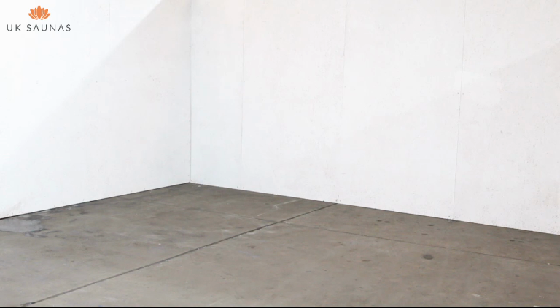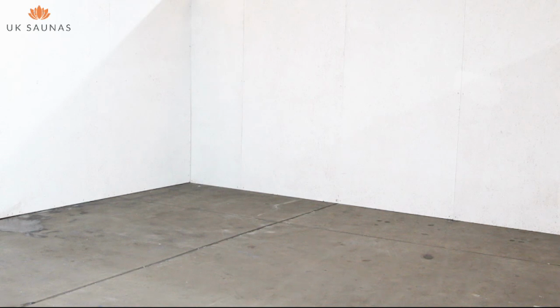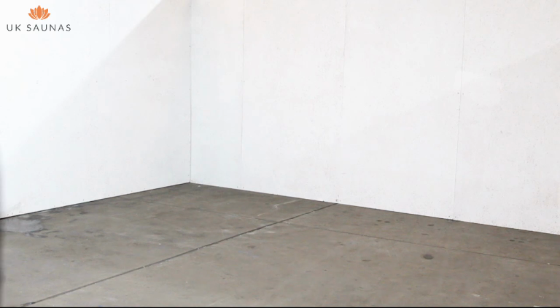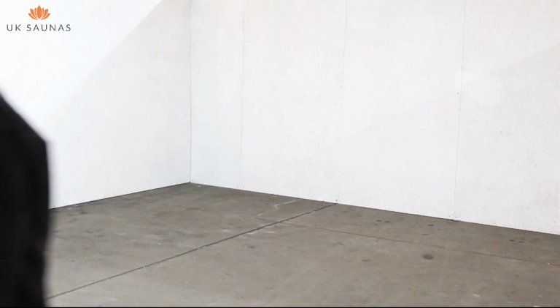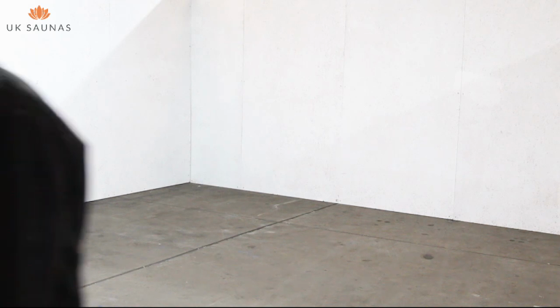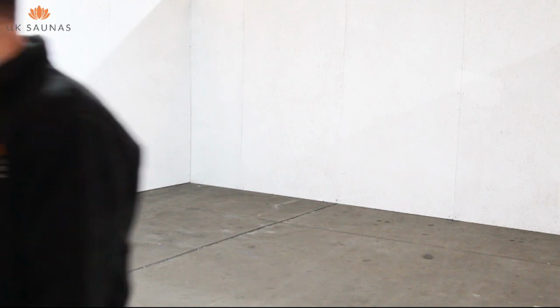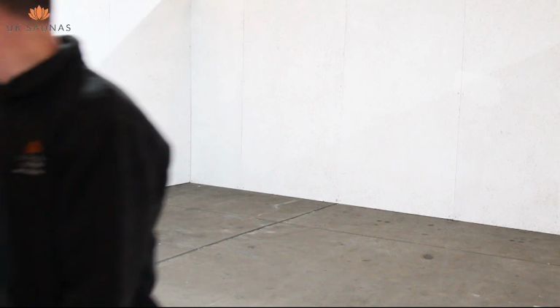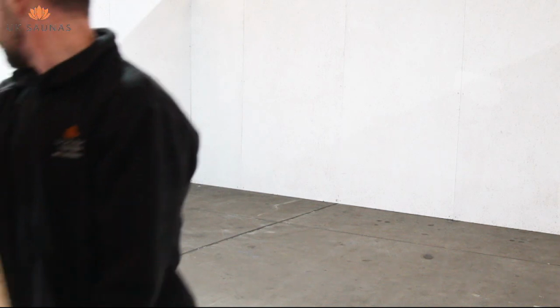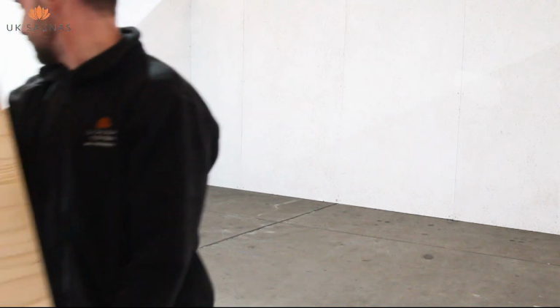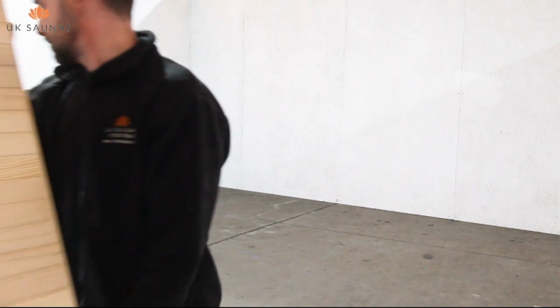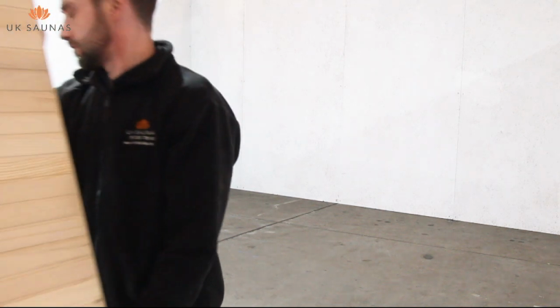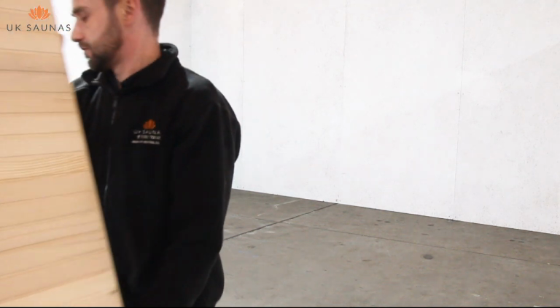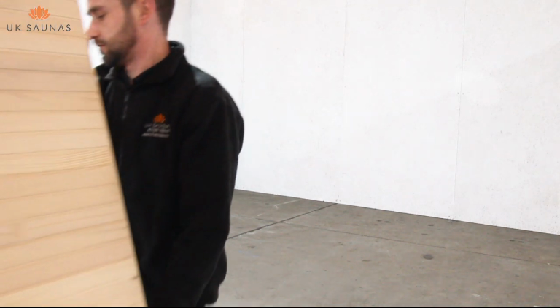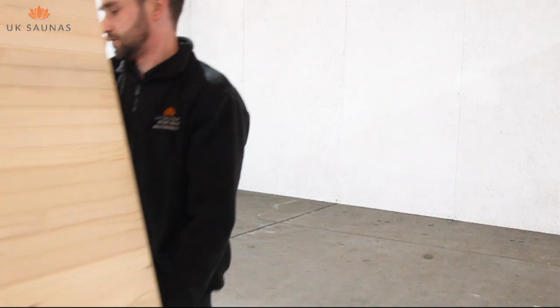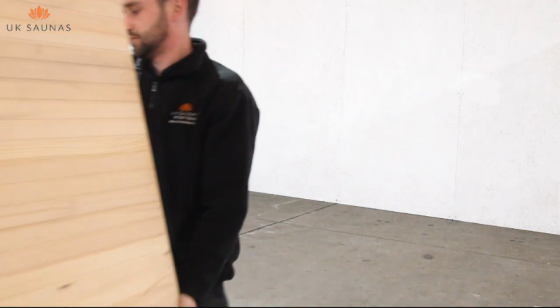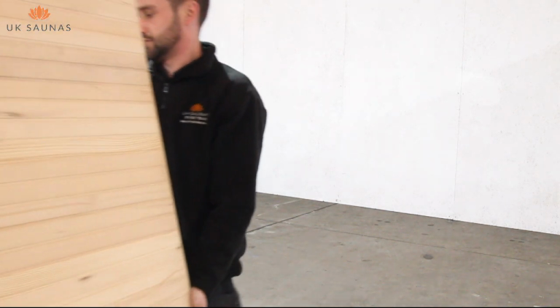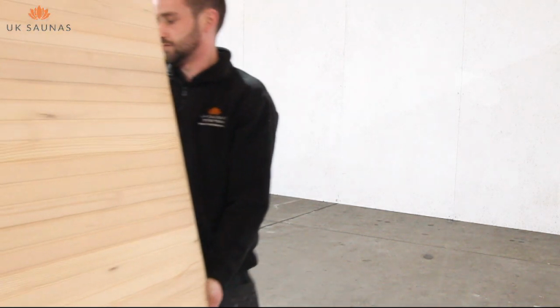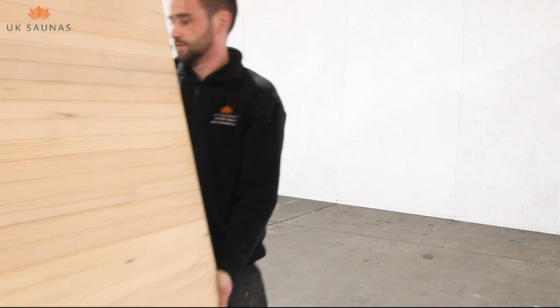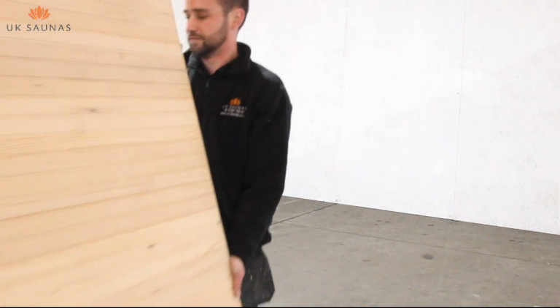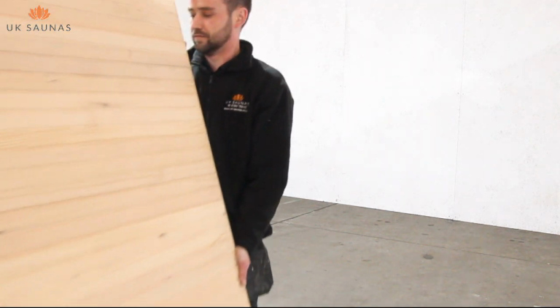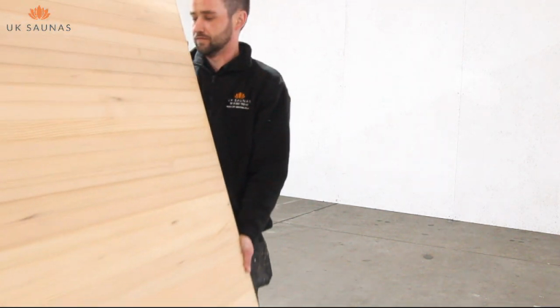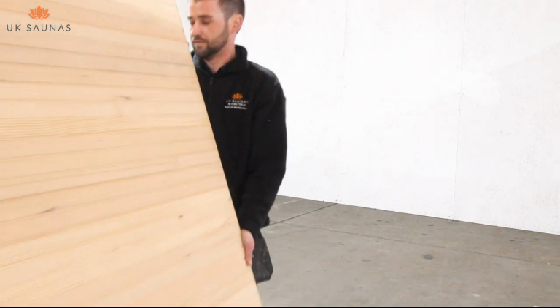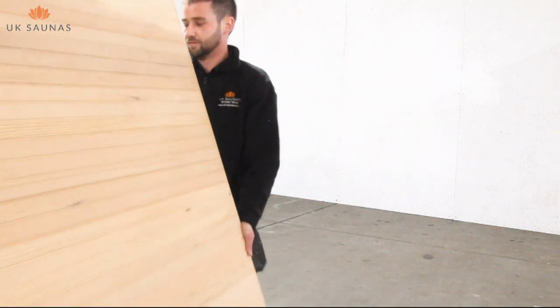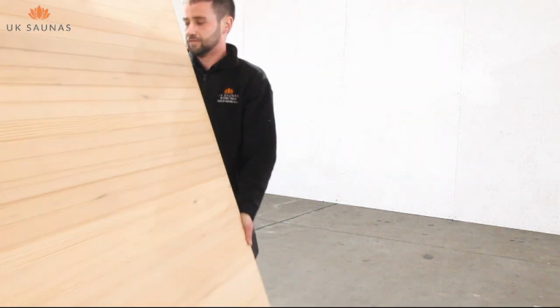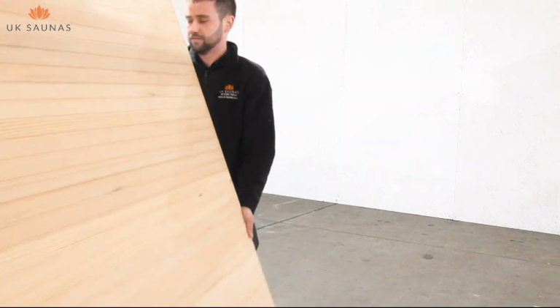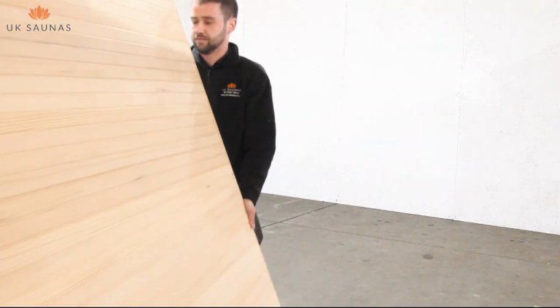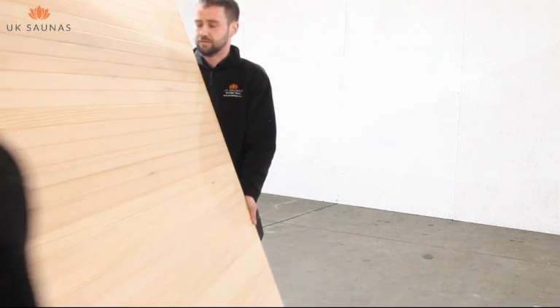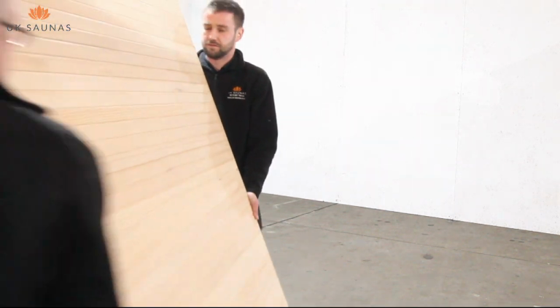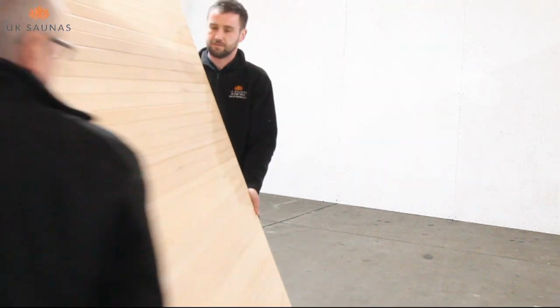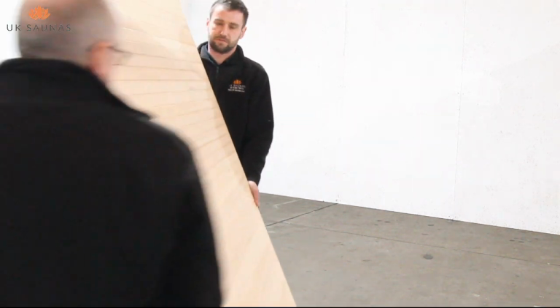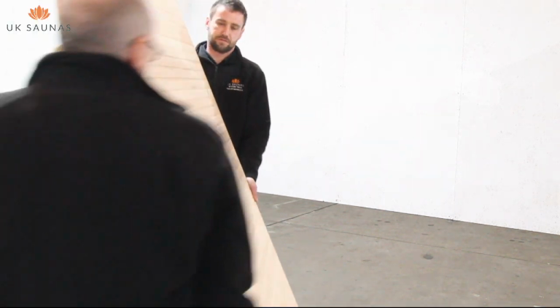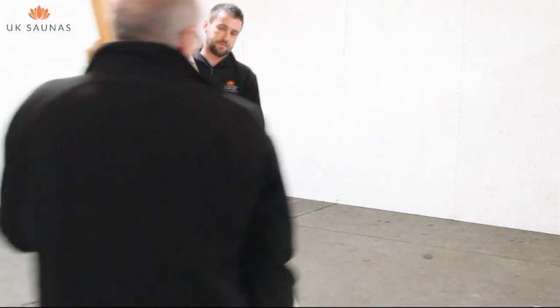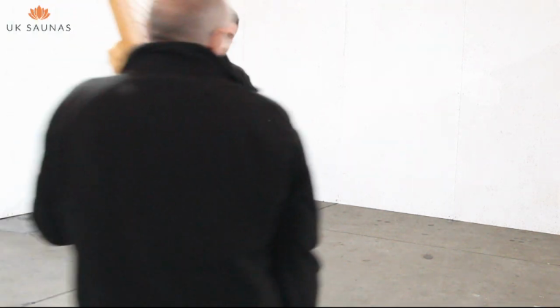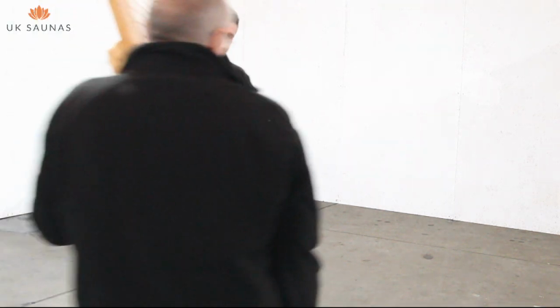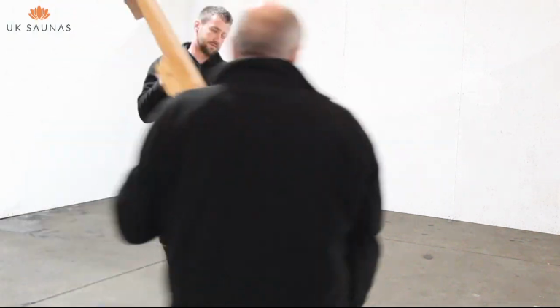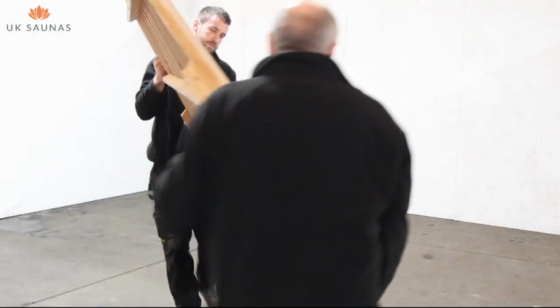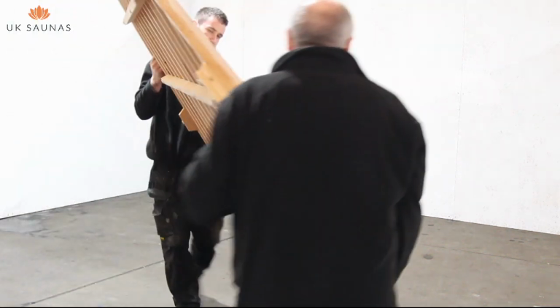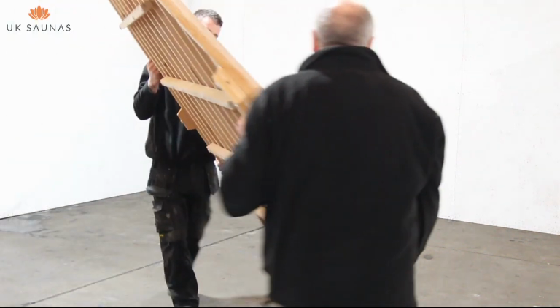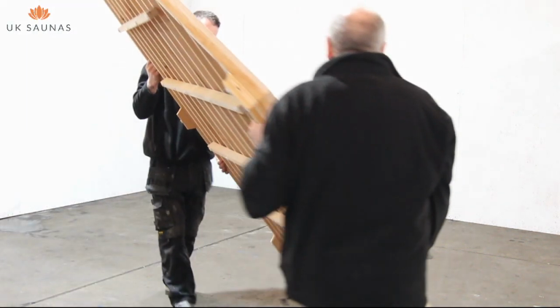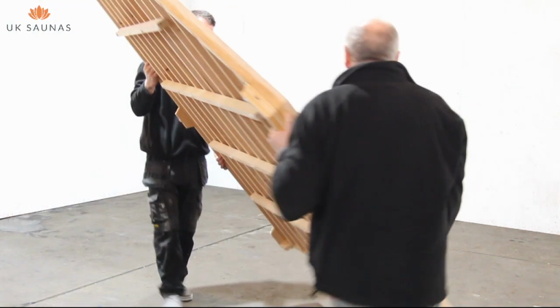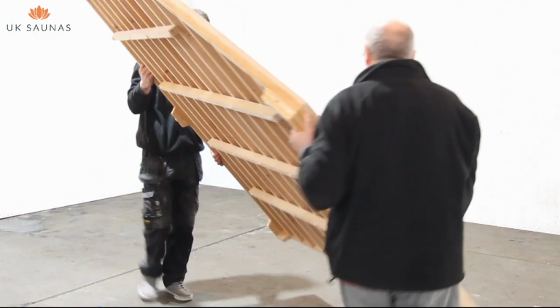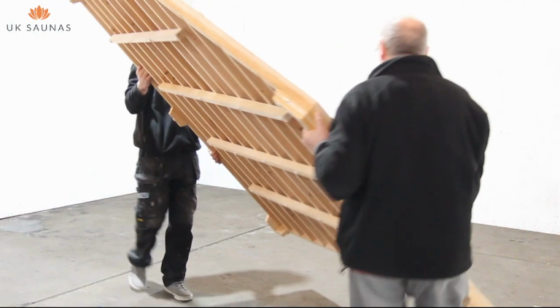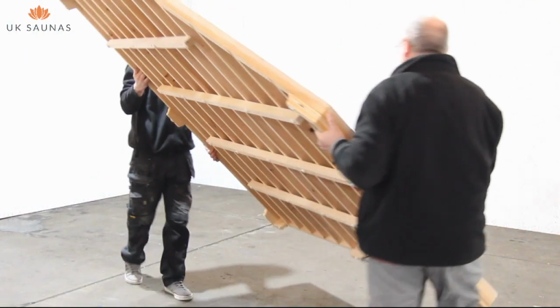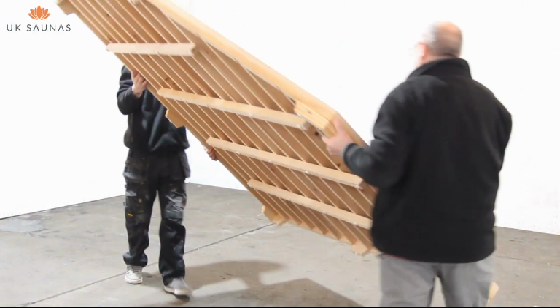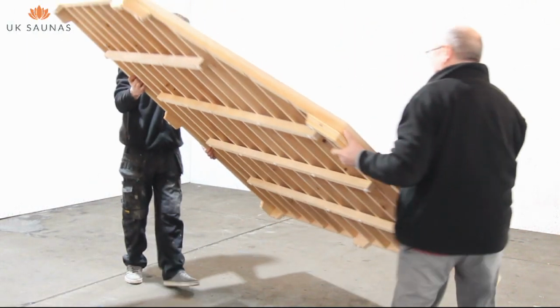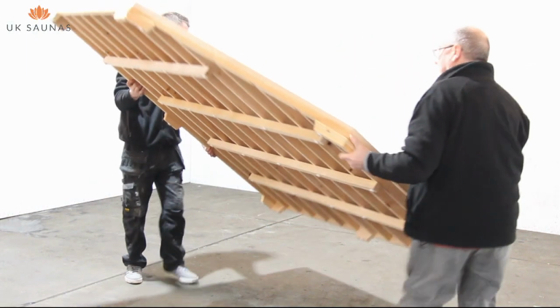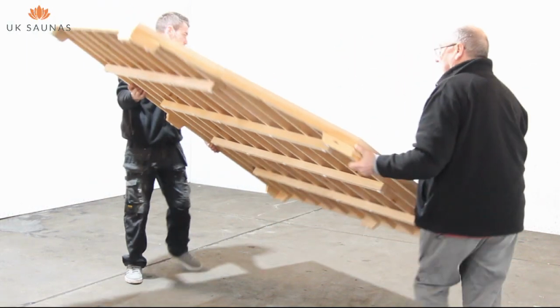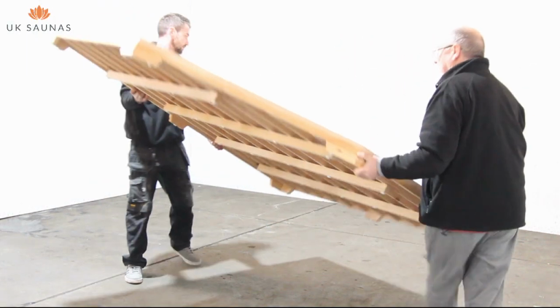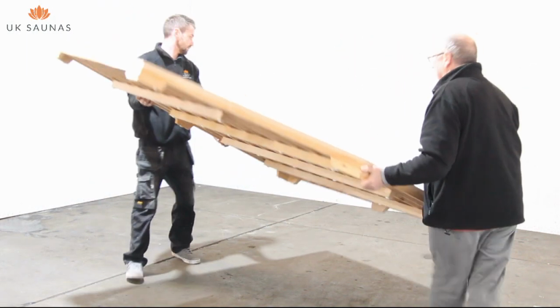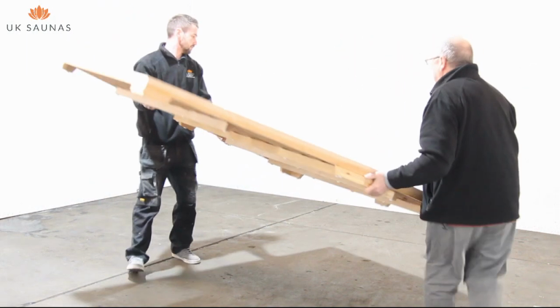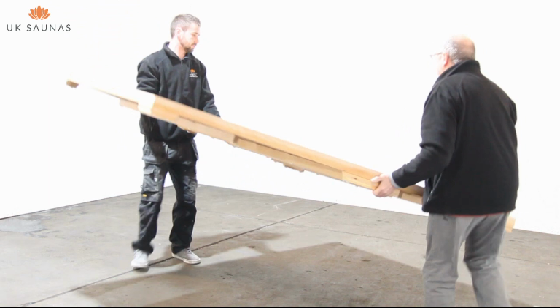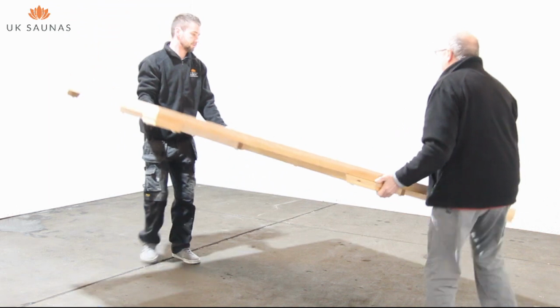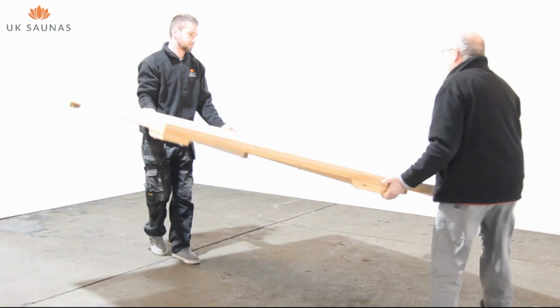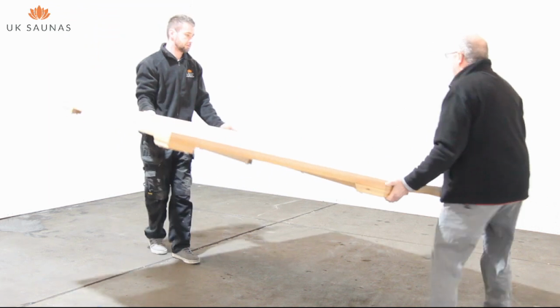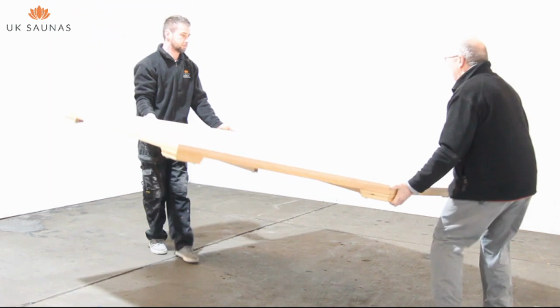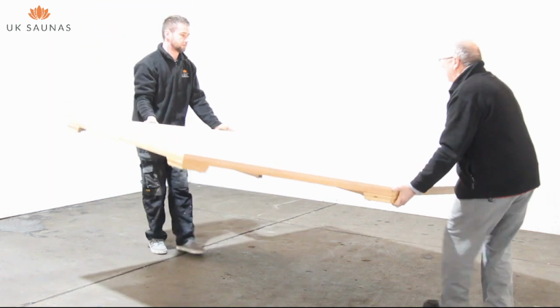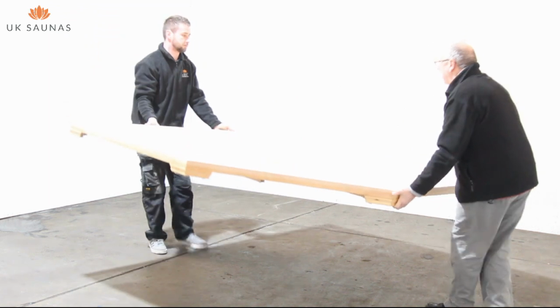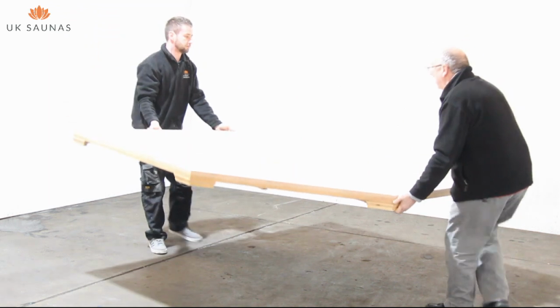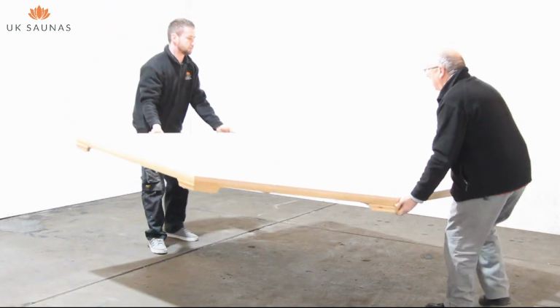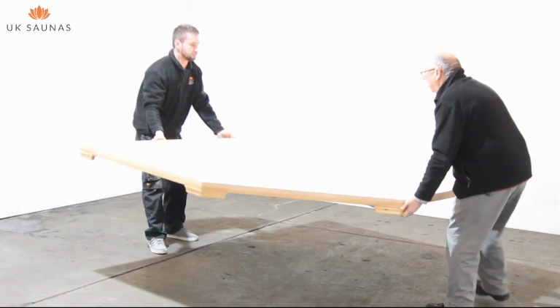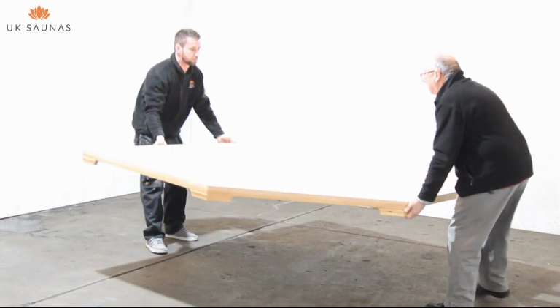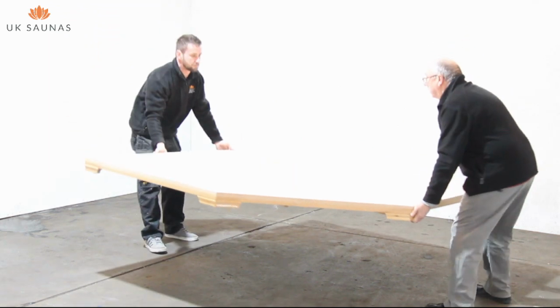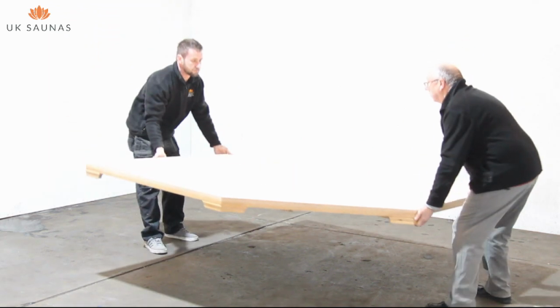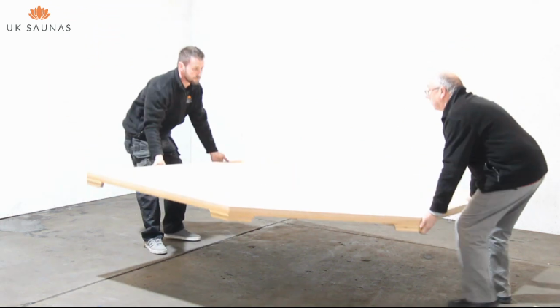Hello and welcome to UK Saunas. Today we're going to show you how to assemble one of our outdoor saunas.